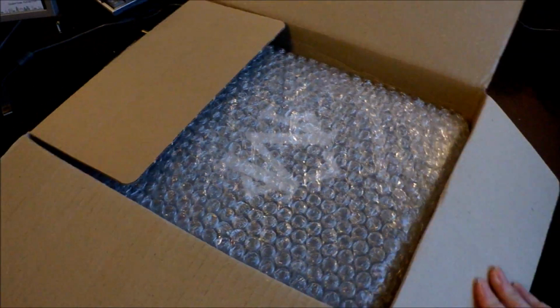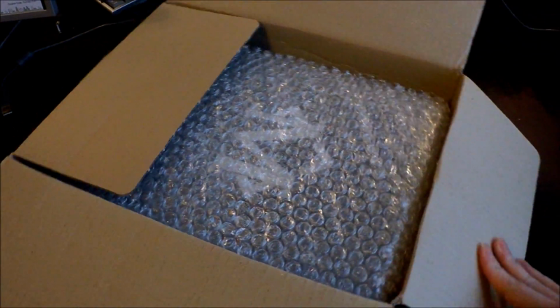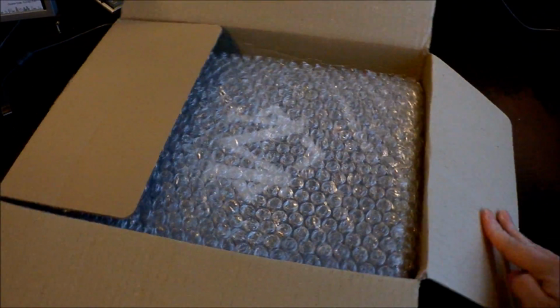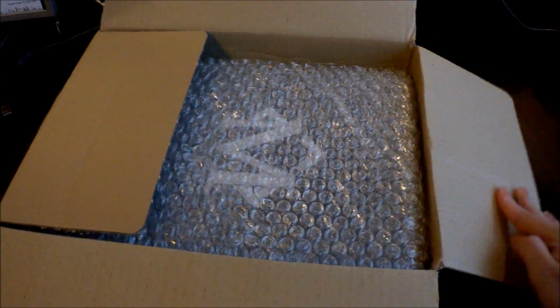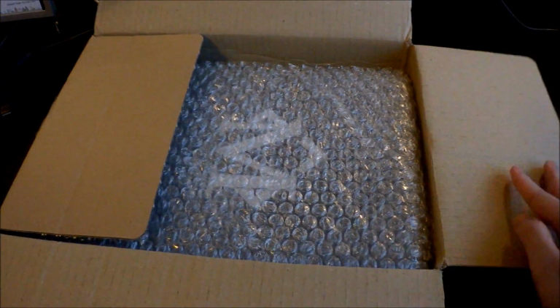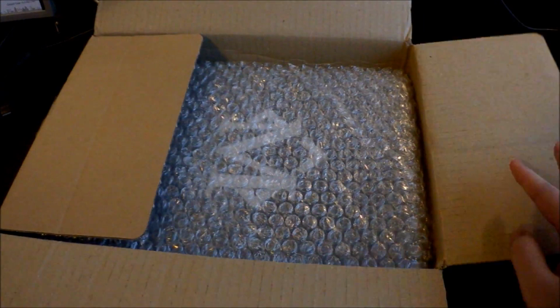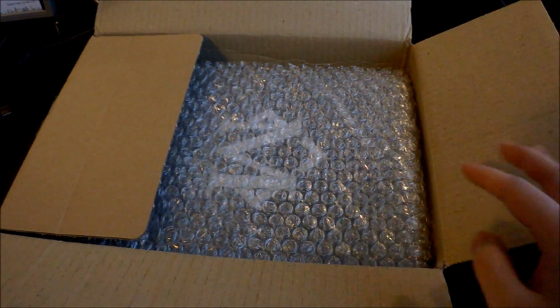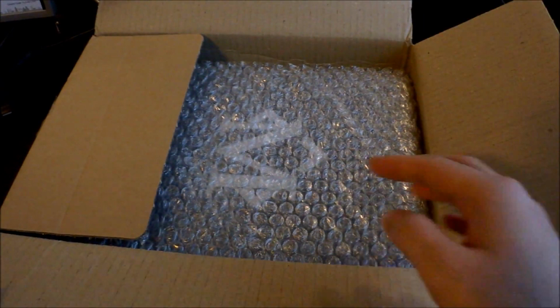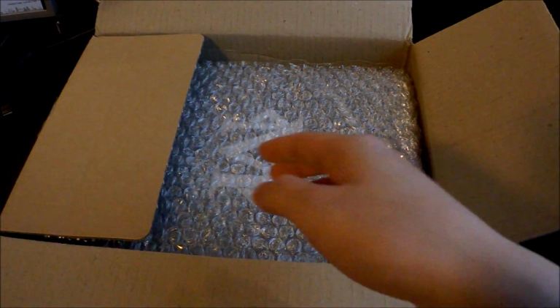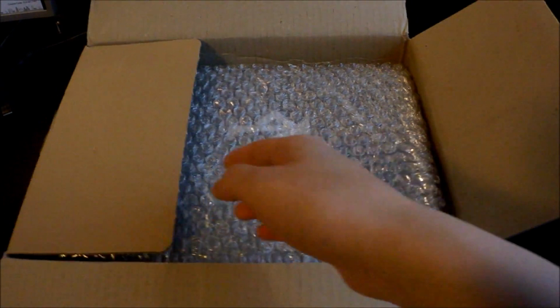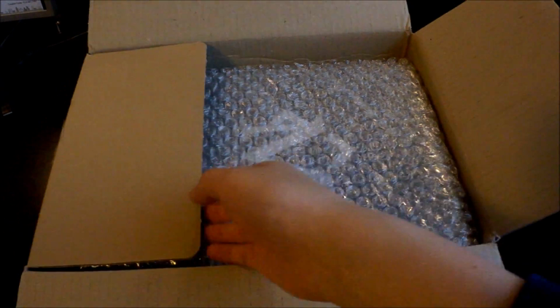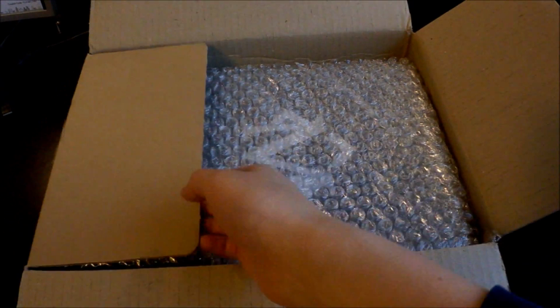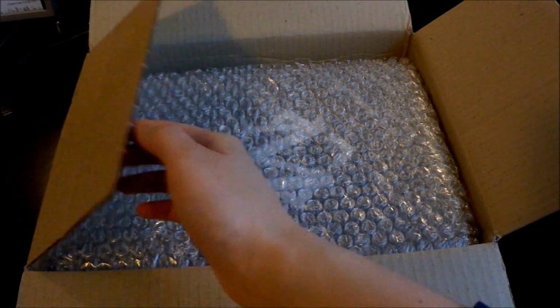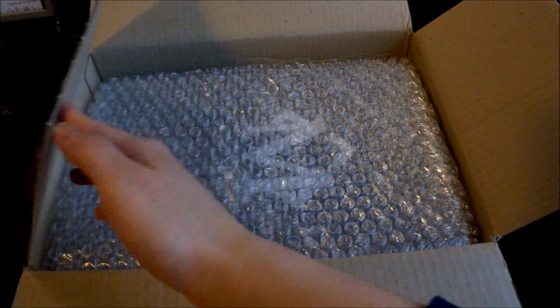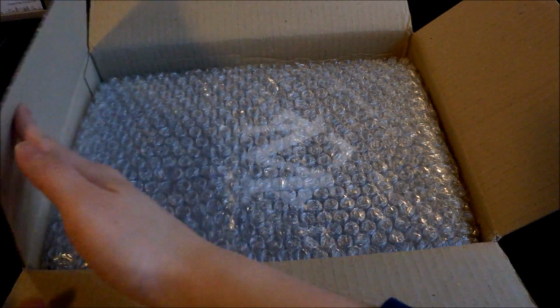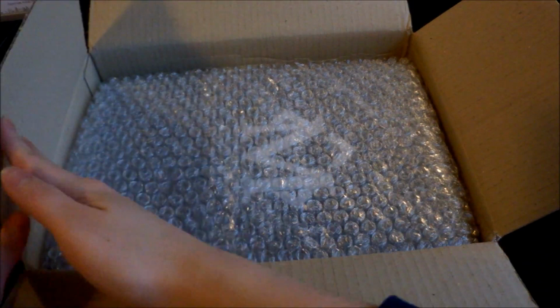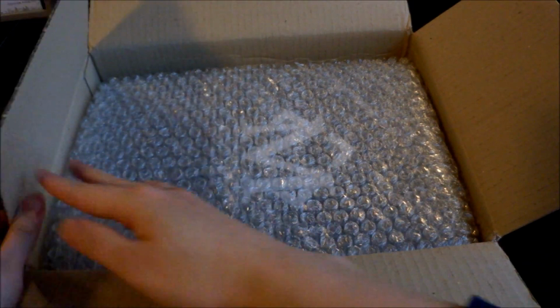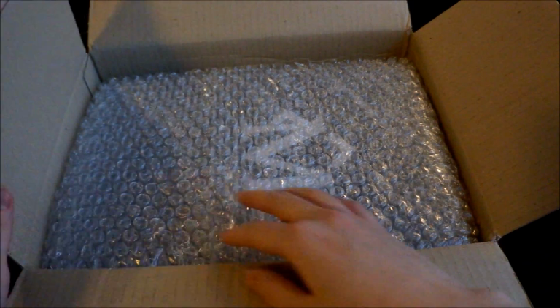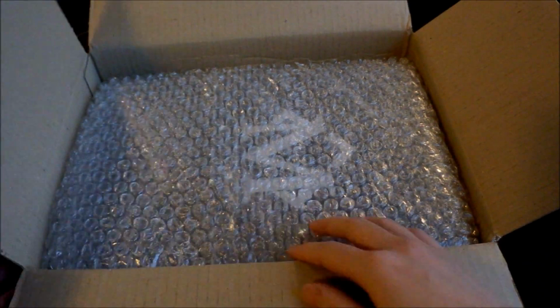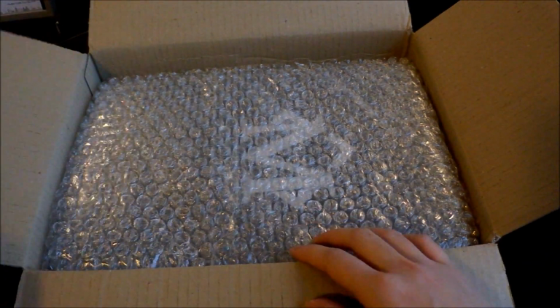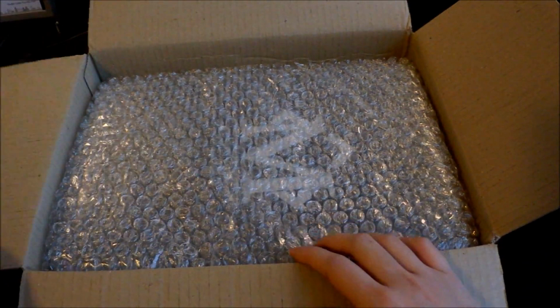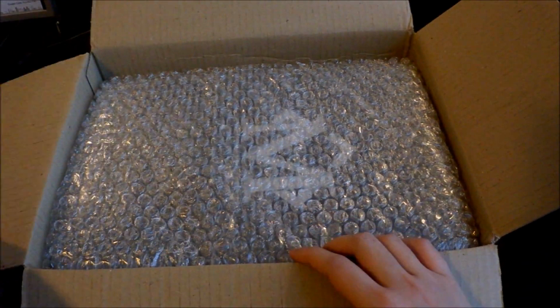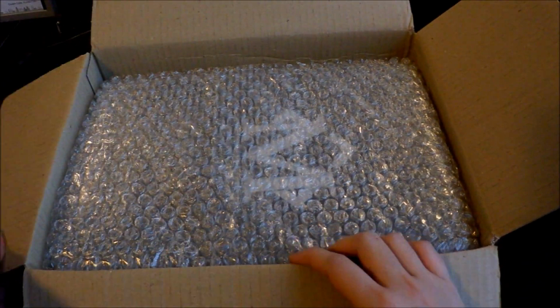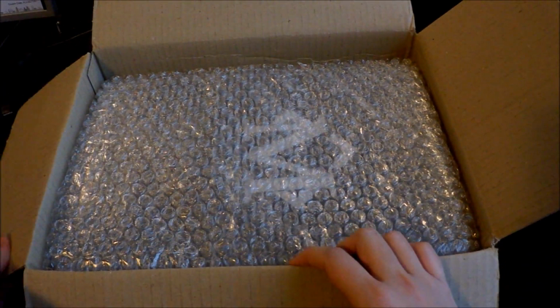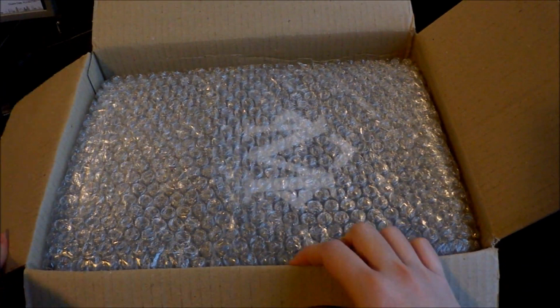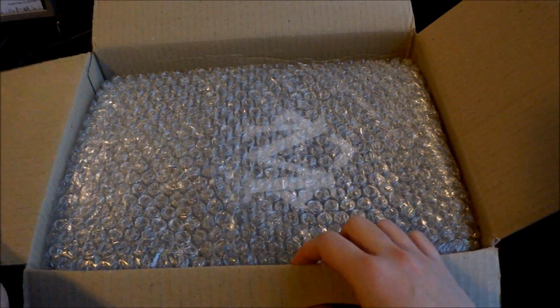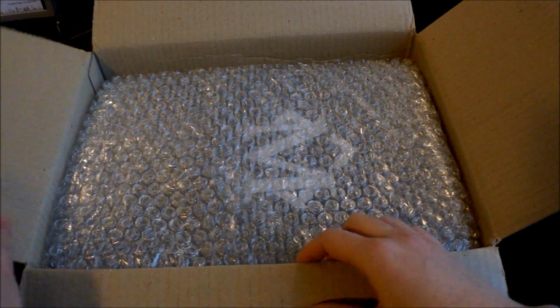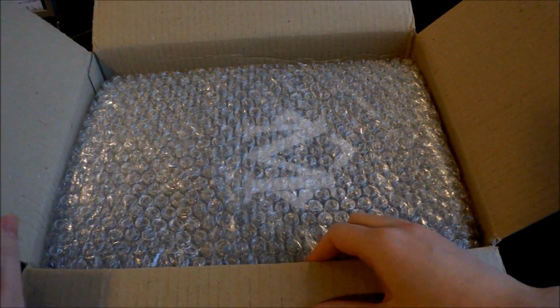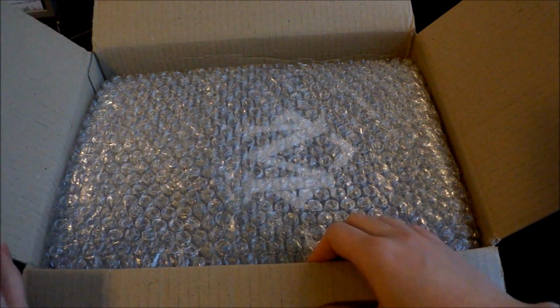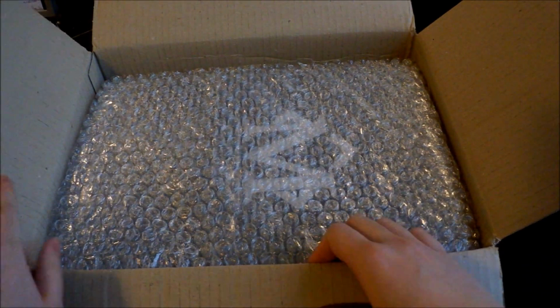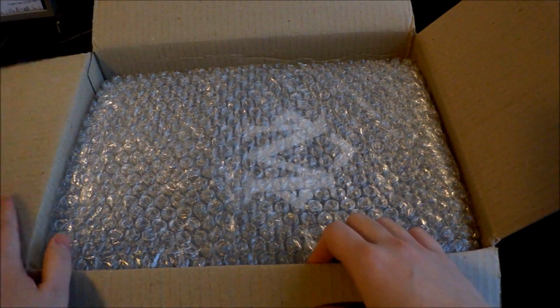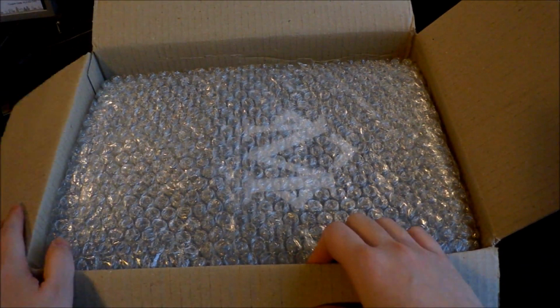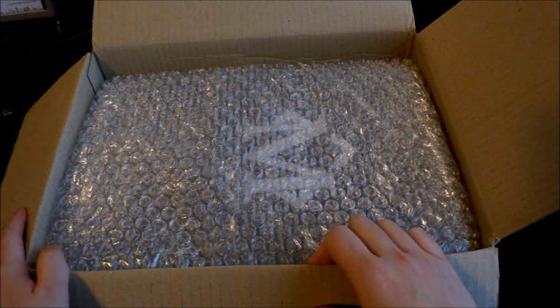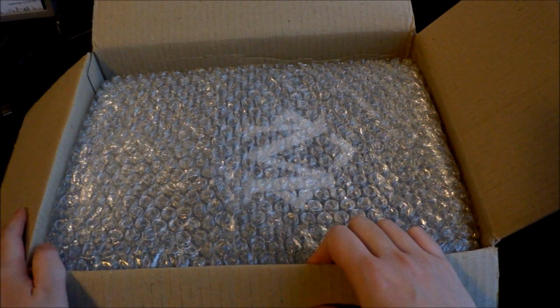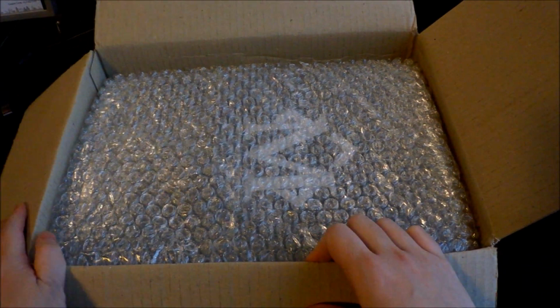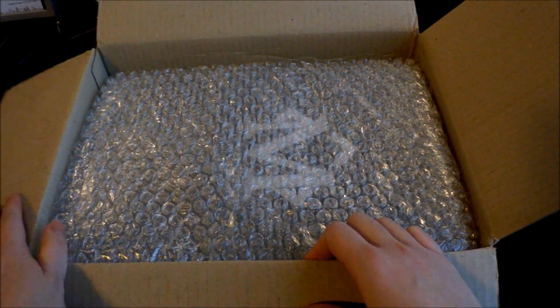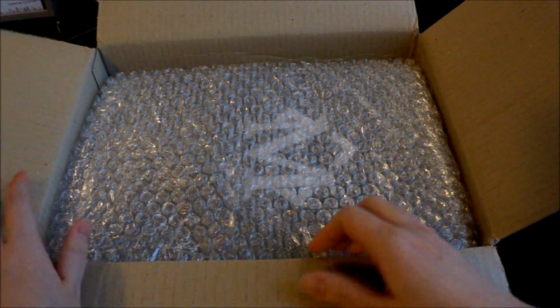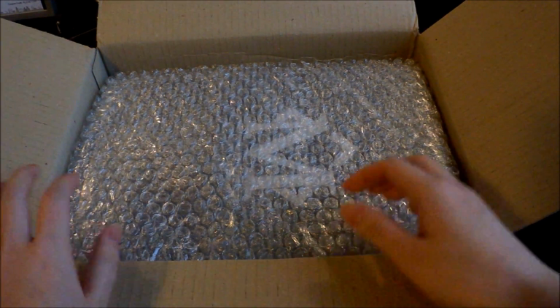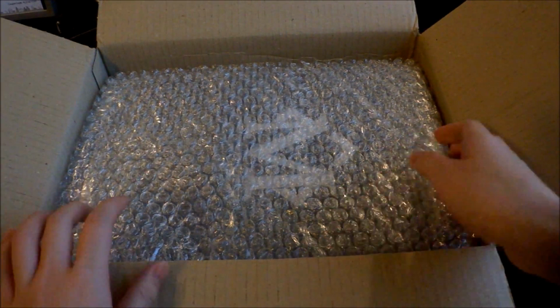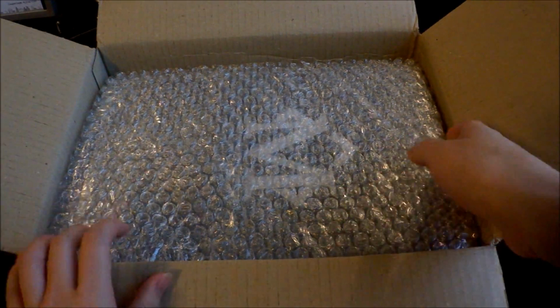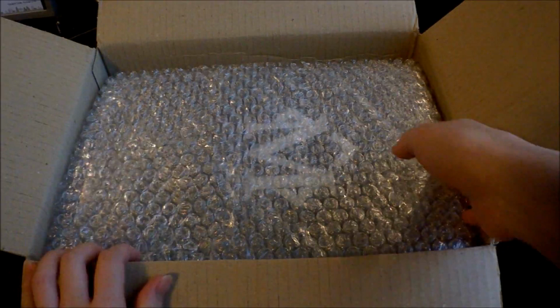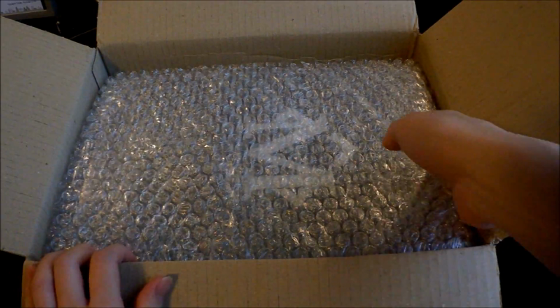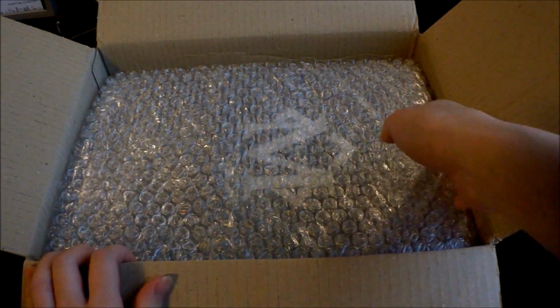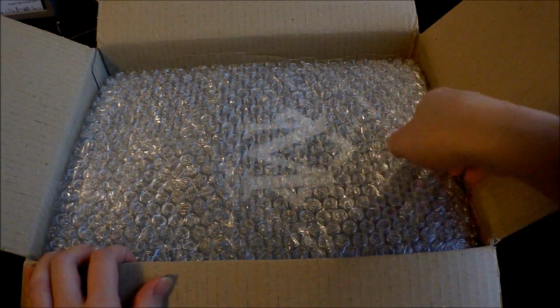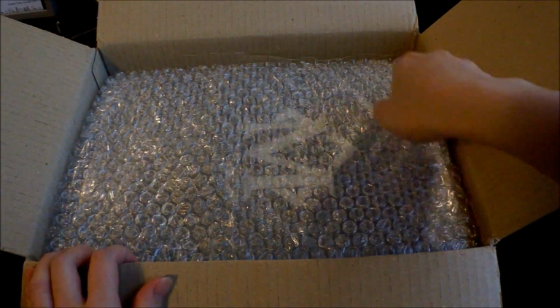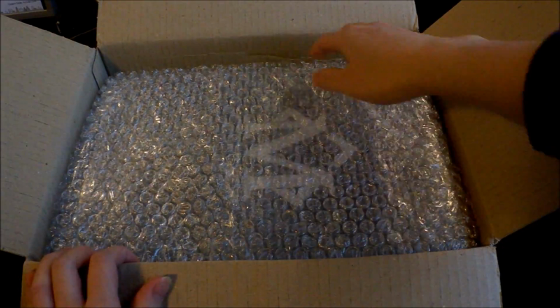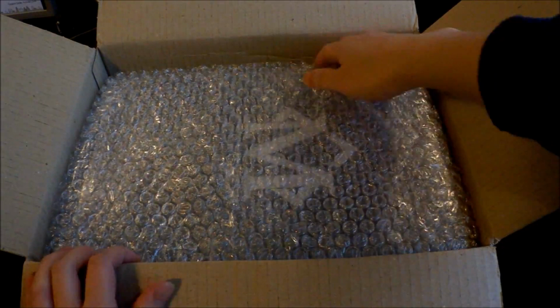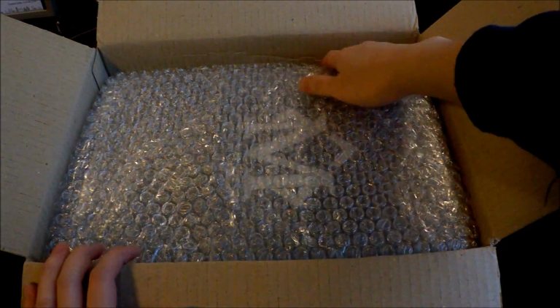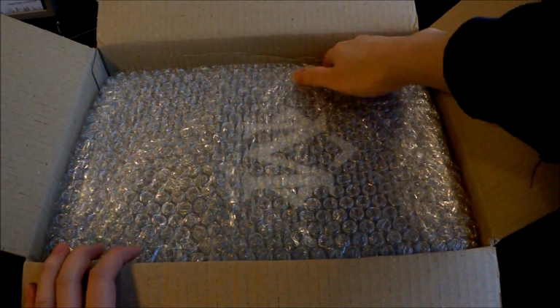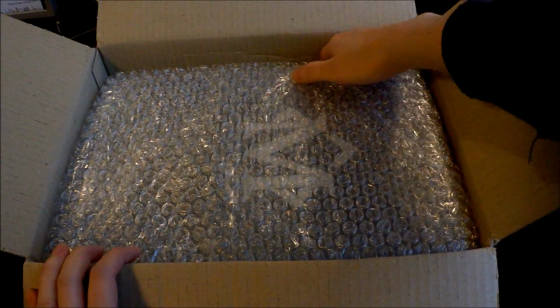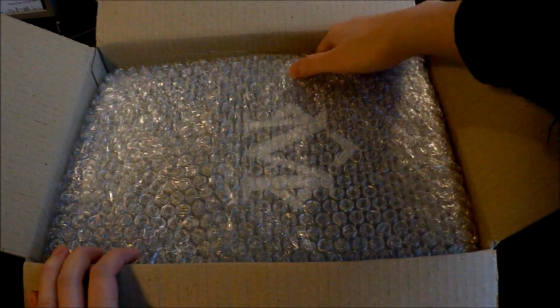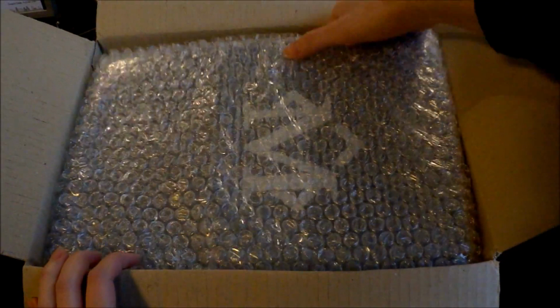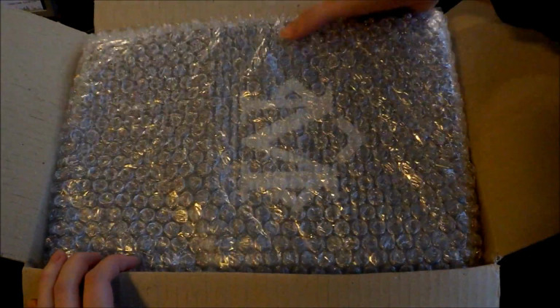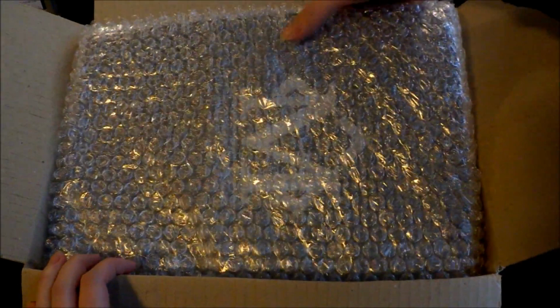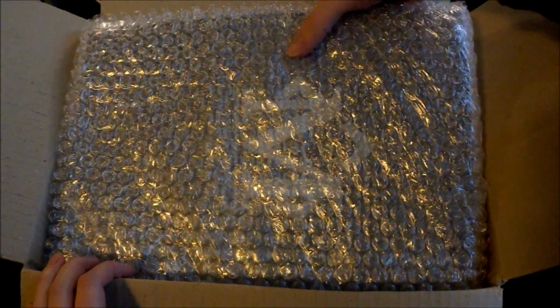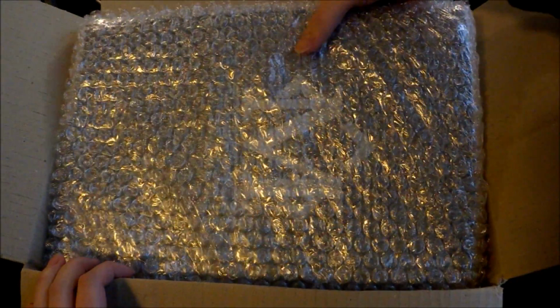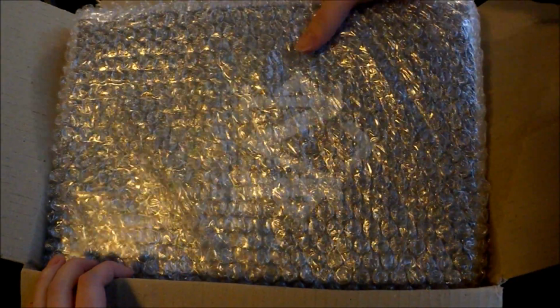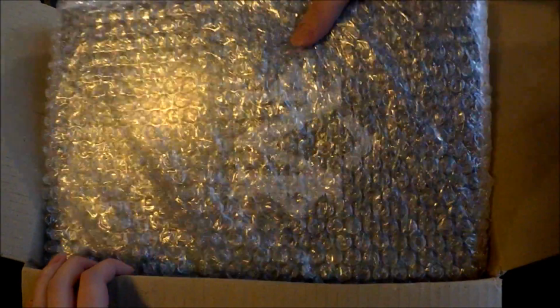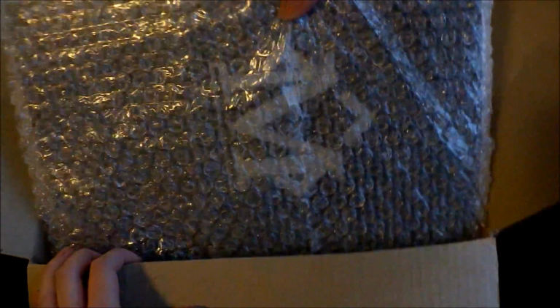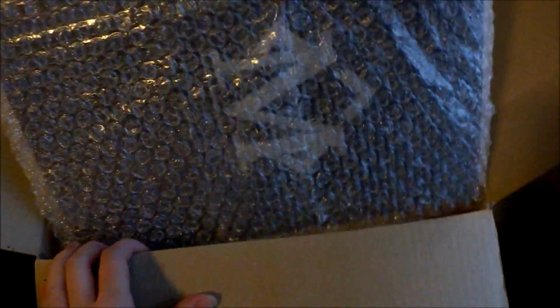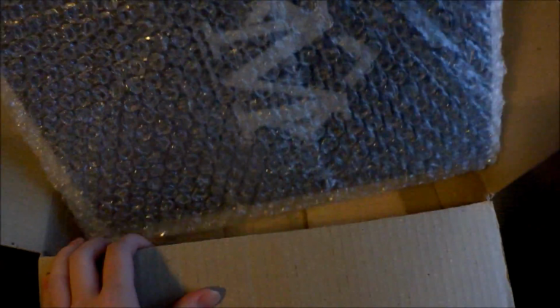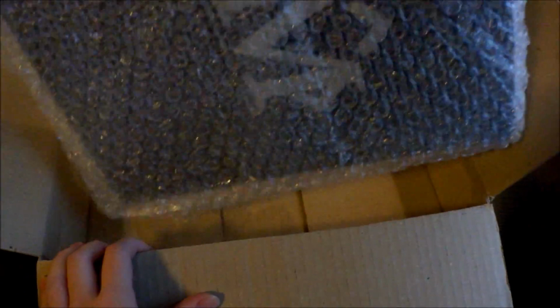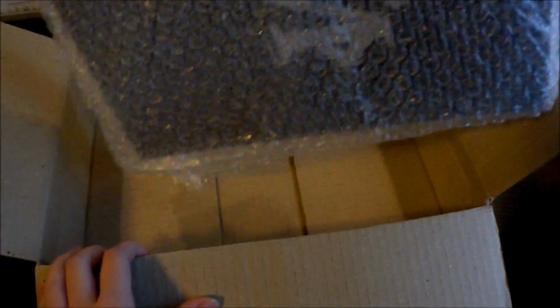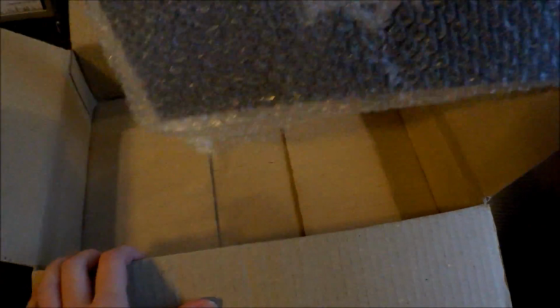Can you already see what it is? Of course it says in the title, but oh my god.